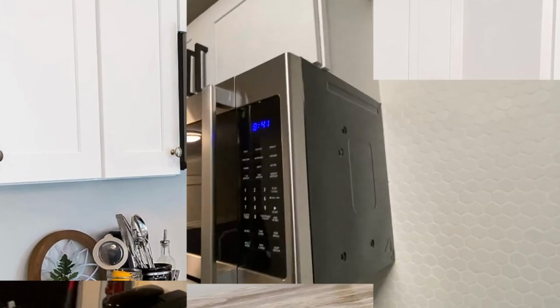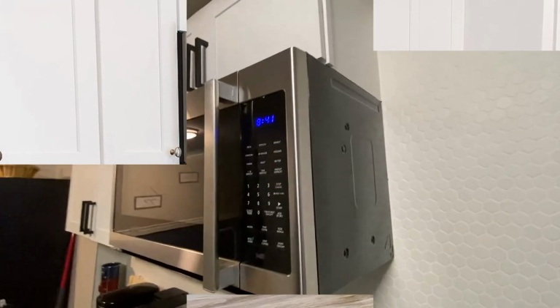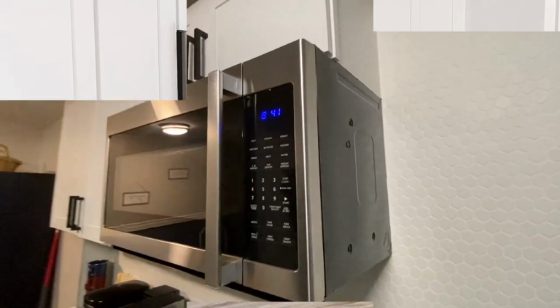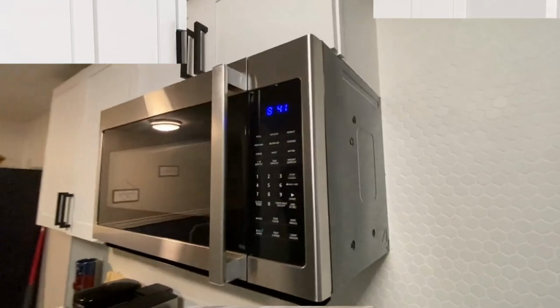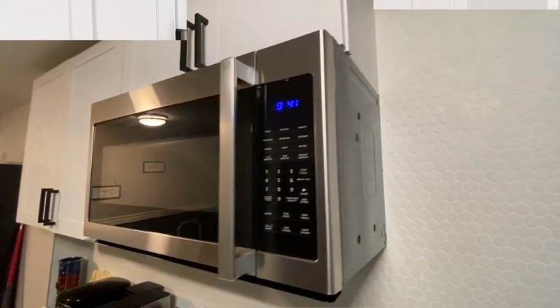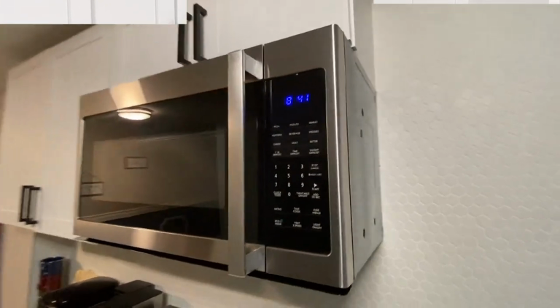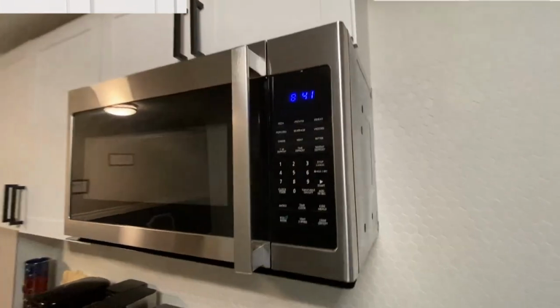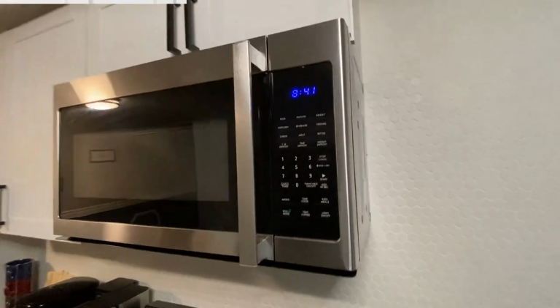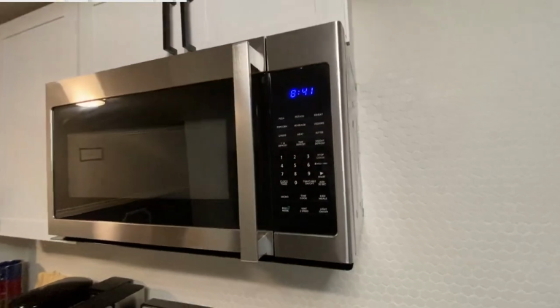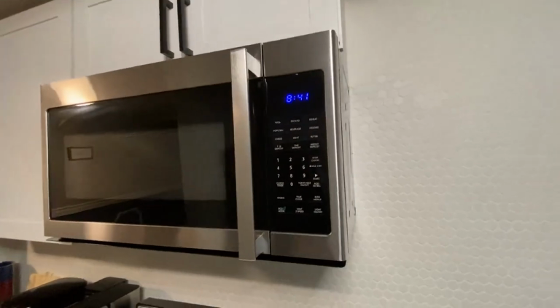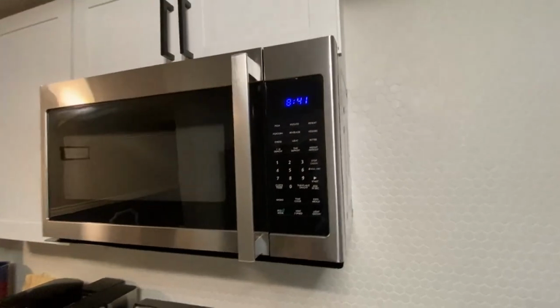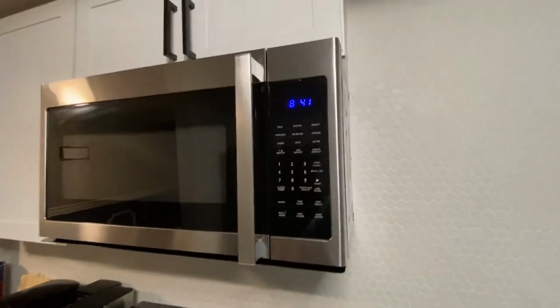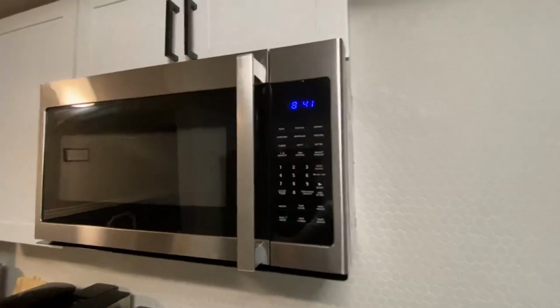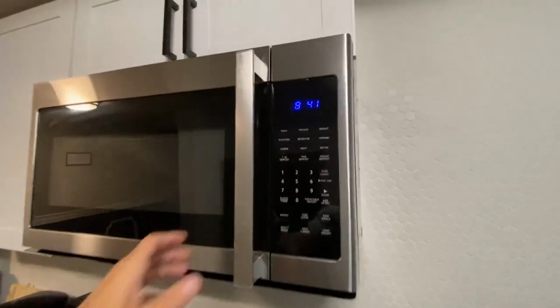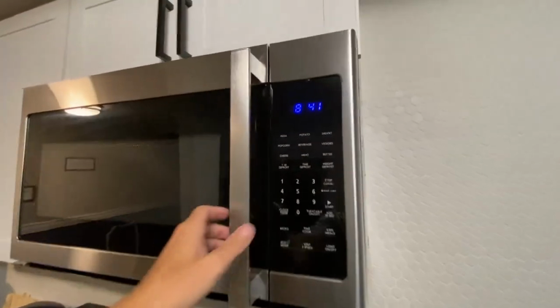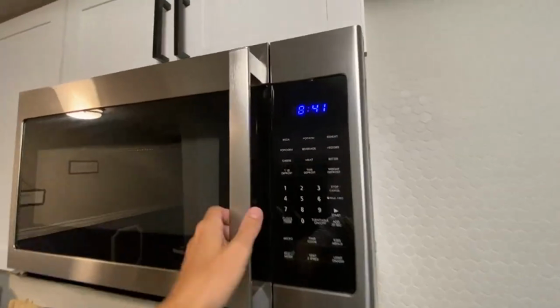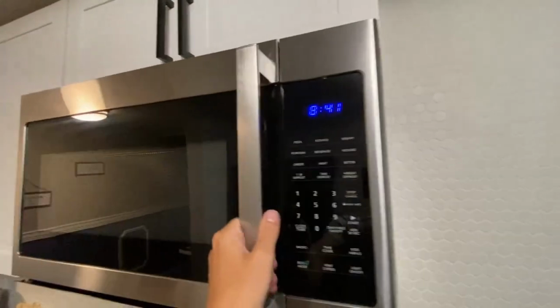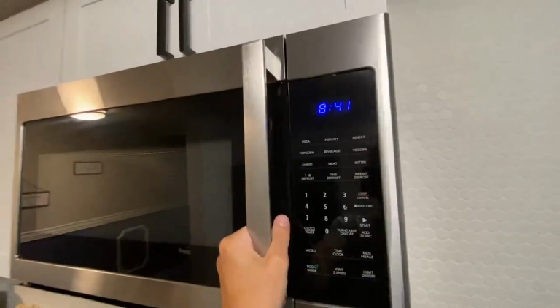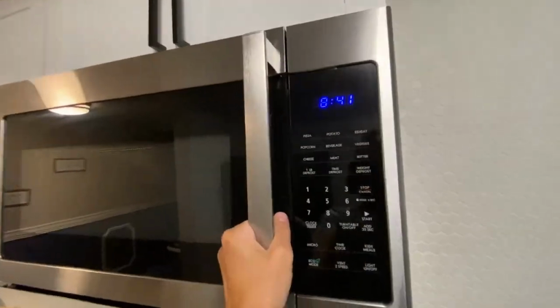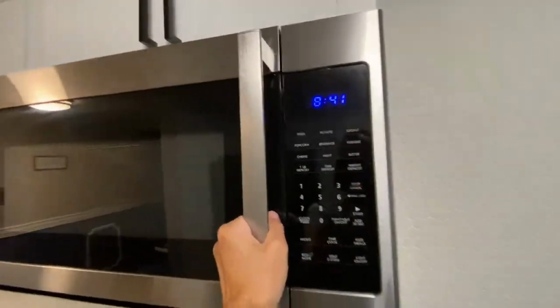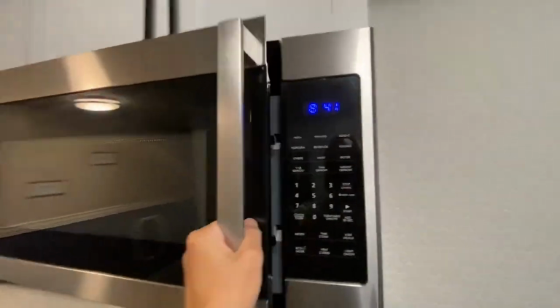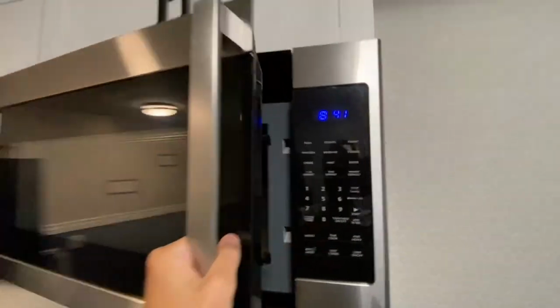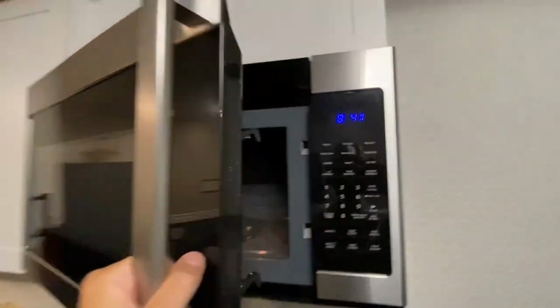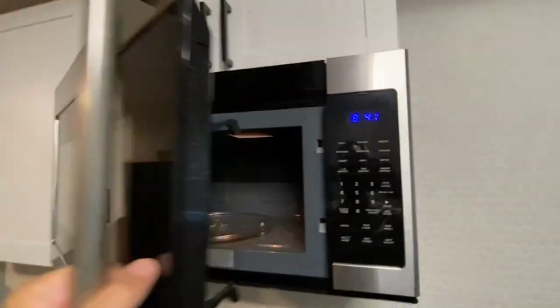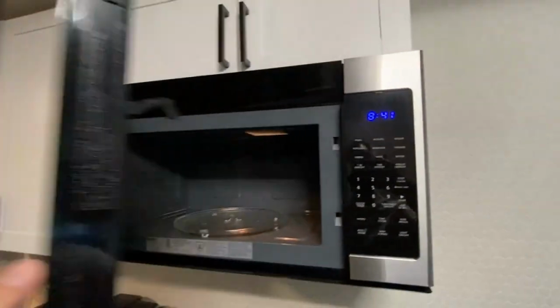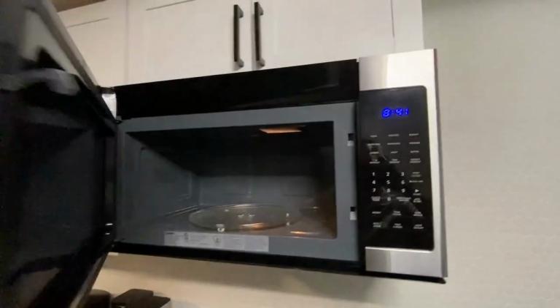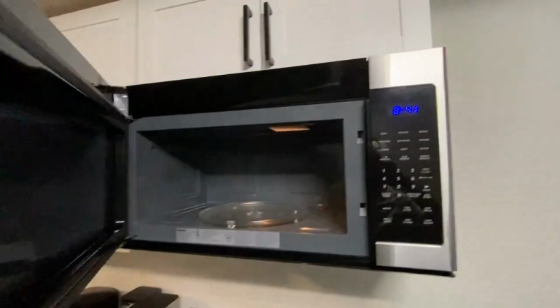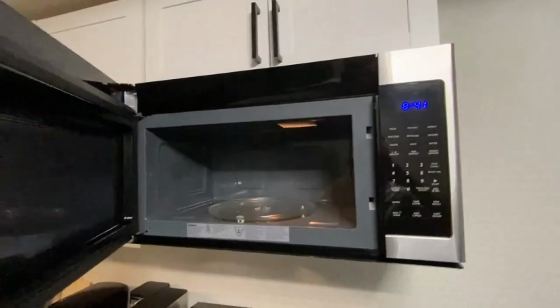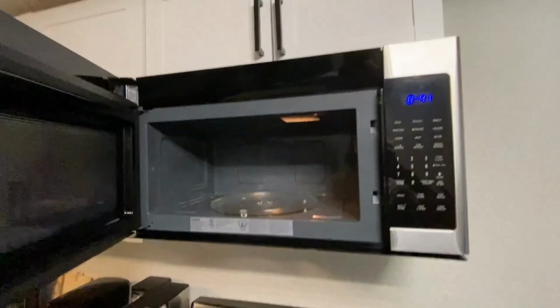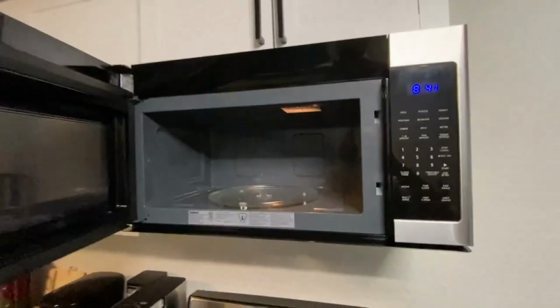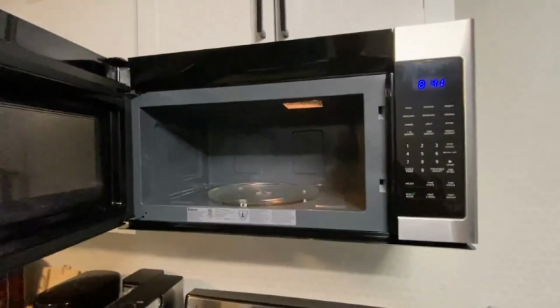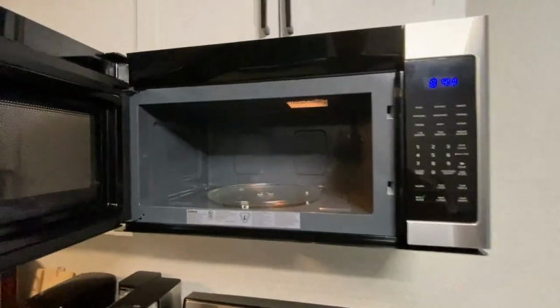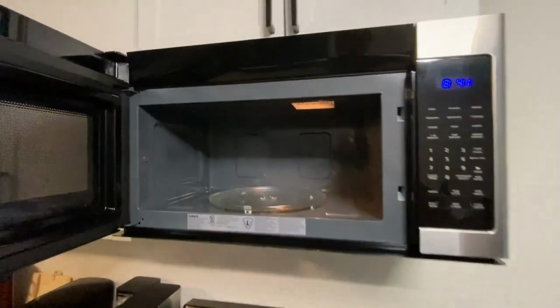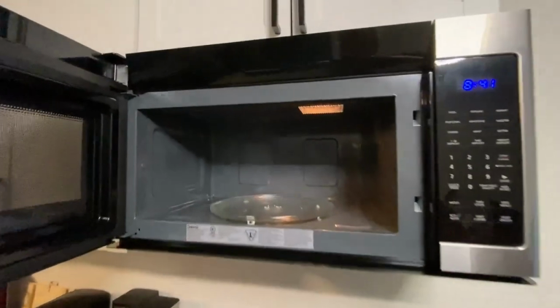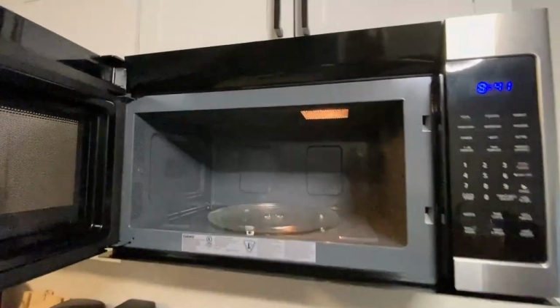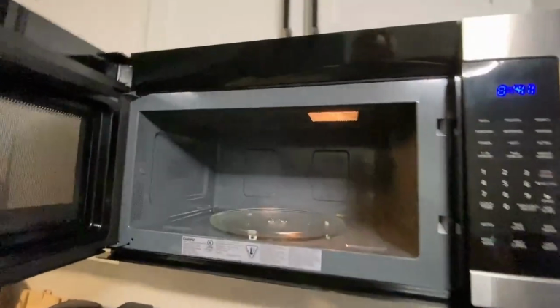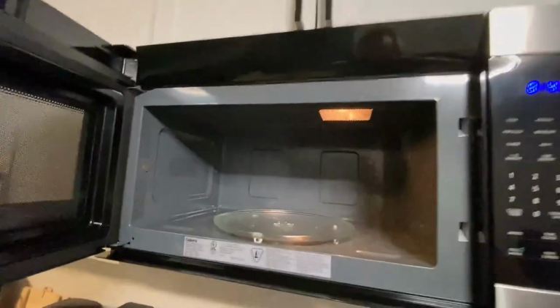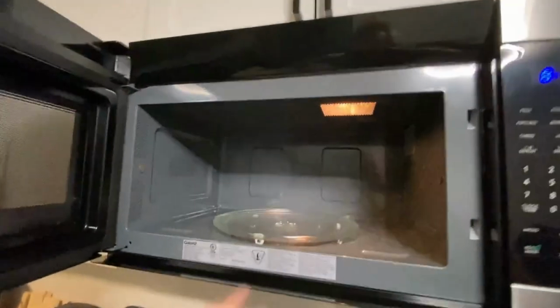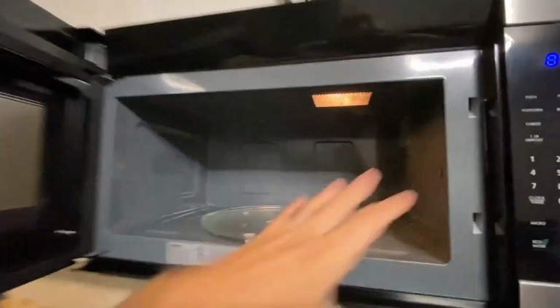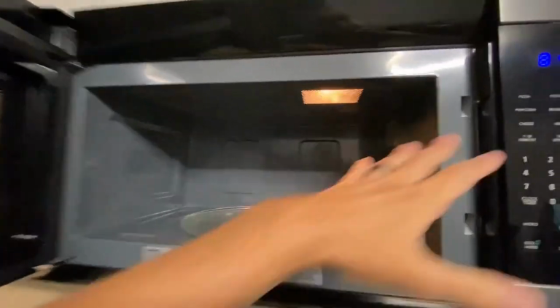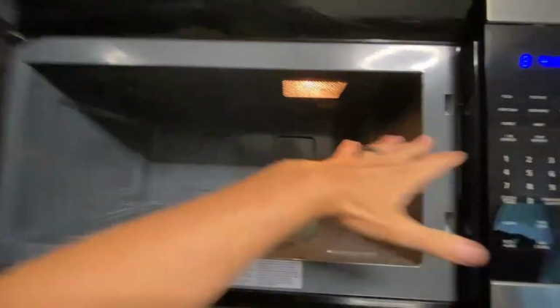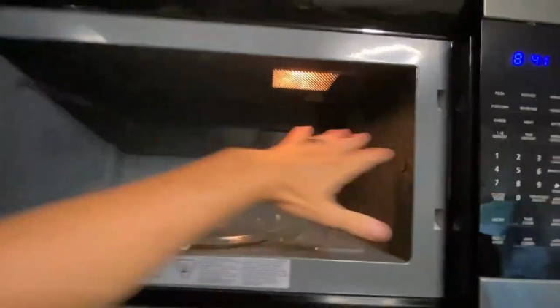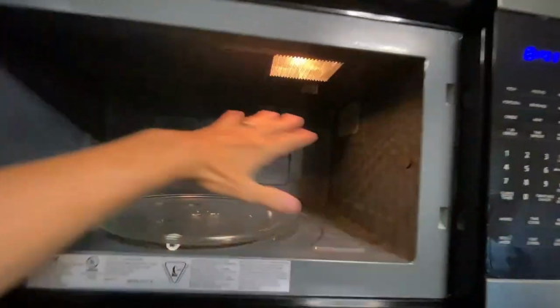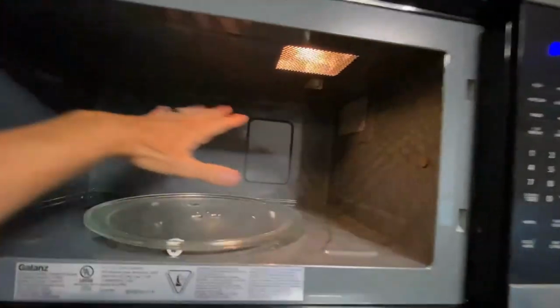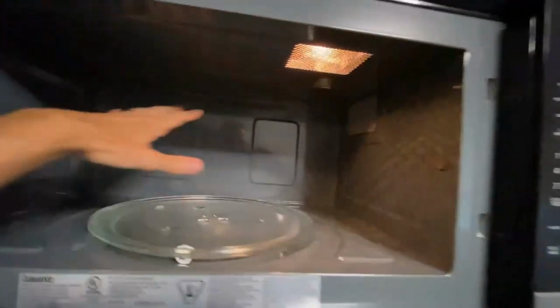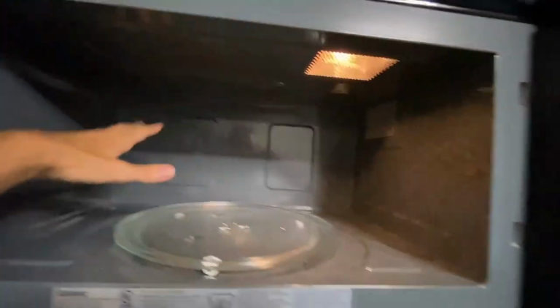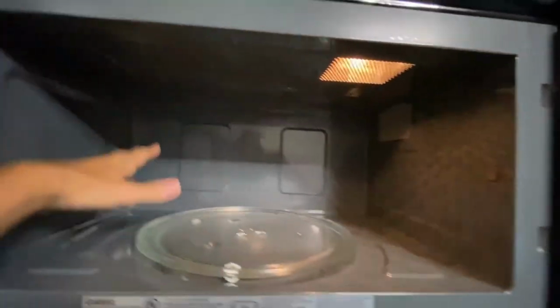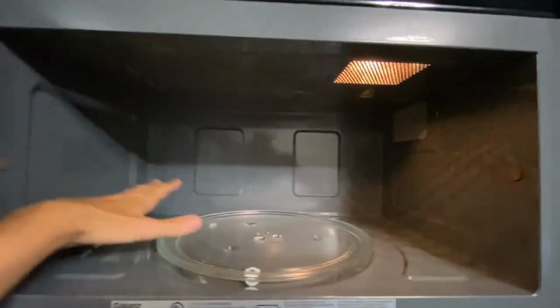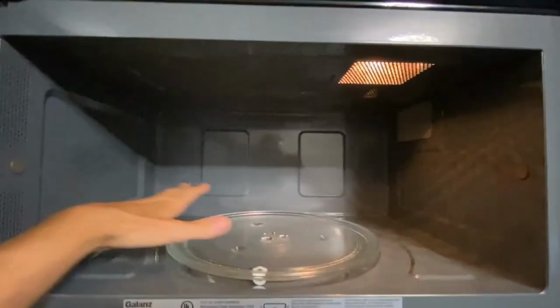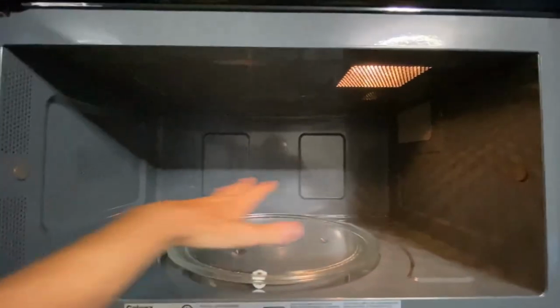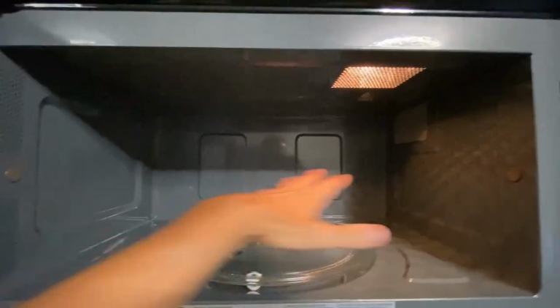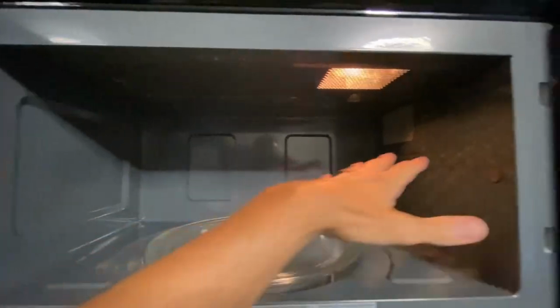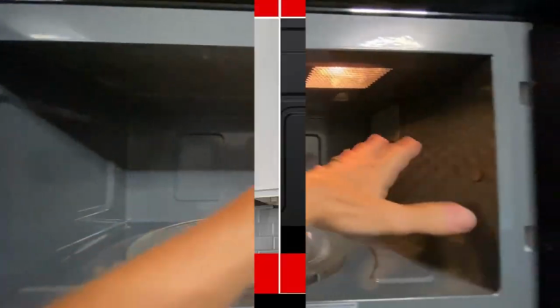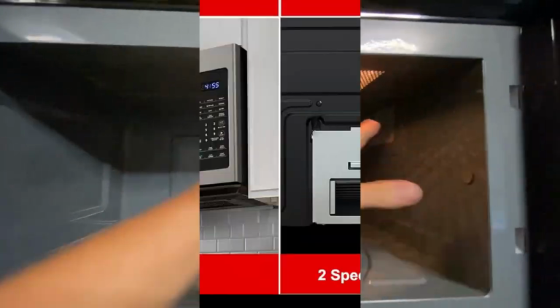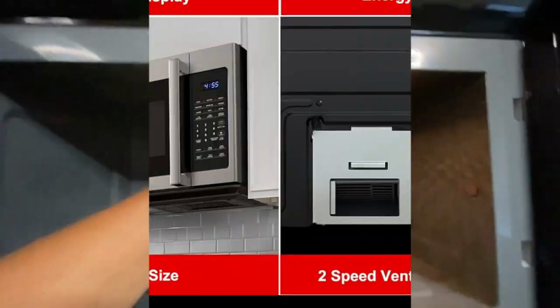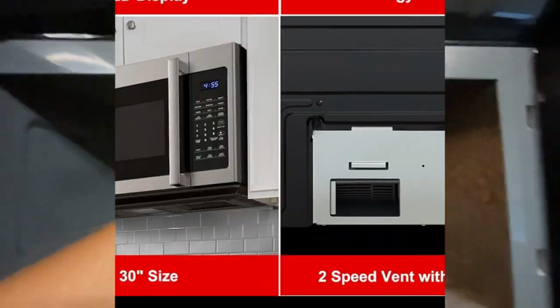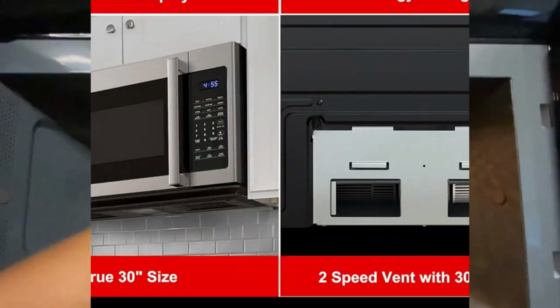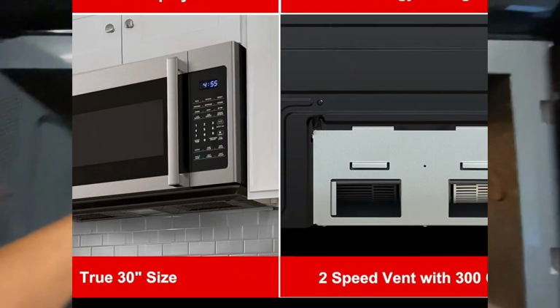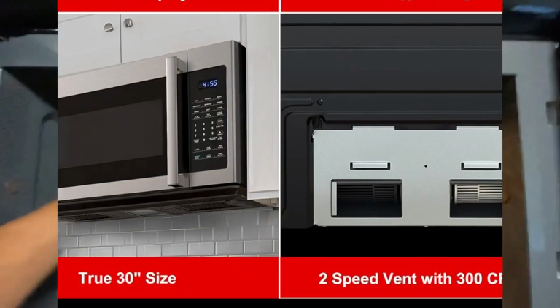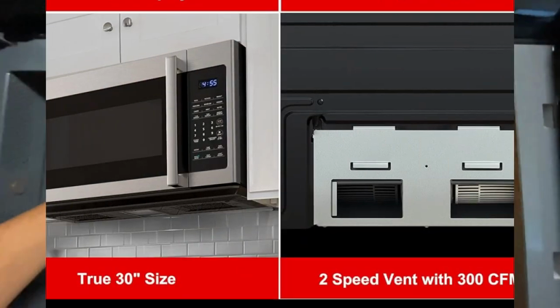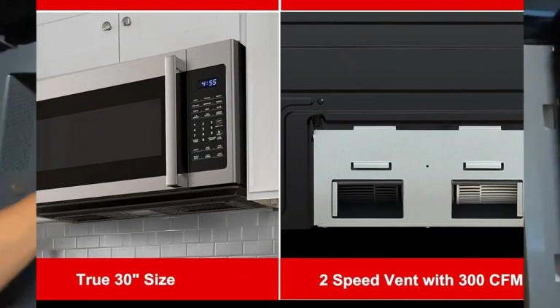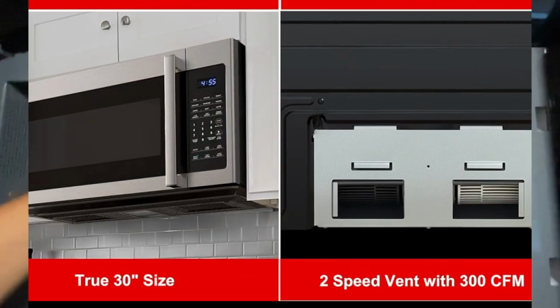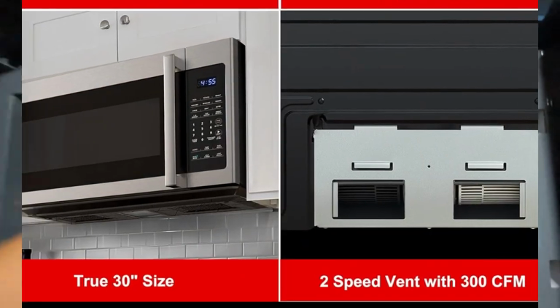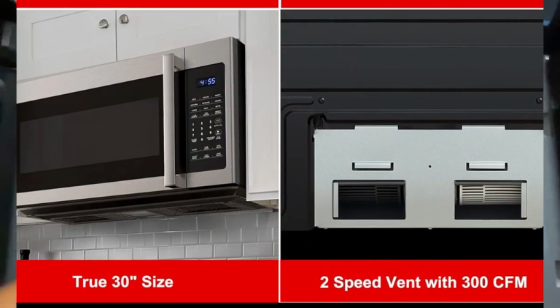This microwave offers 9 auto-cook settings, including pizza, potato, reheat, popcorn, beverage, veggies, cheese, meat, and butter.